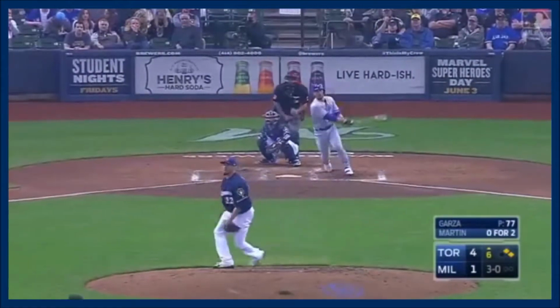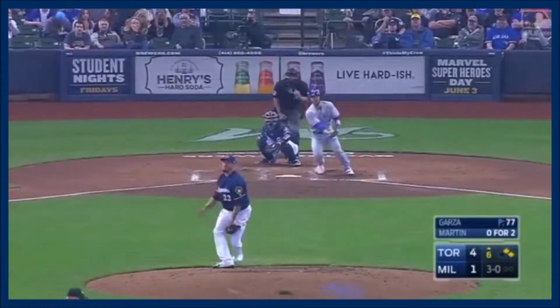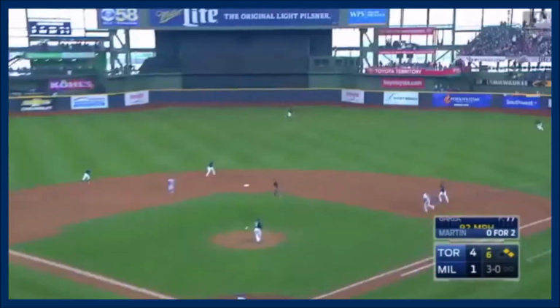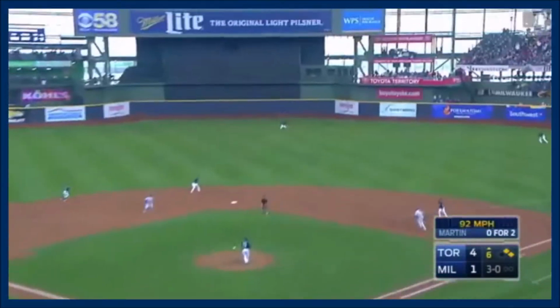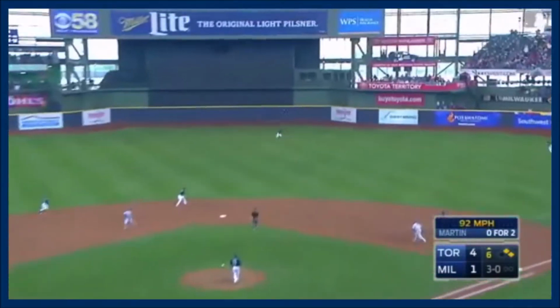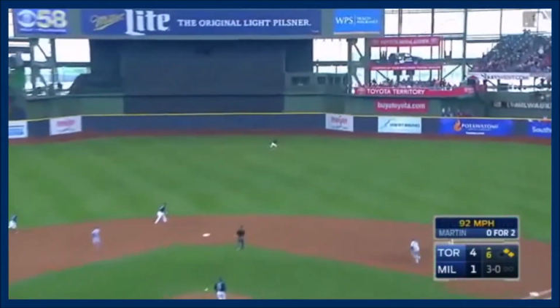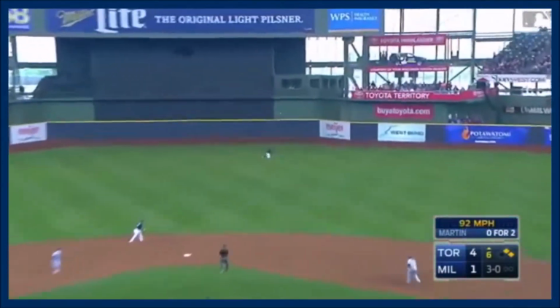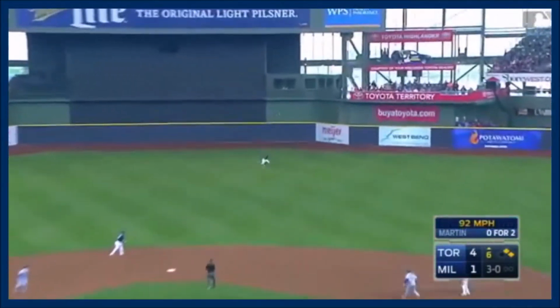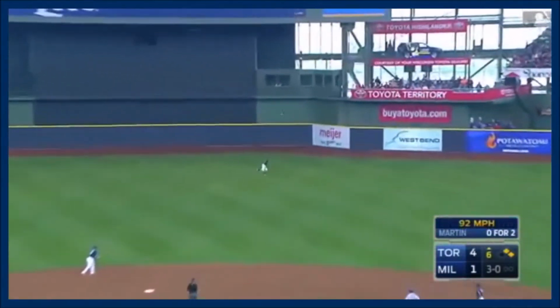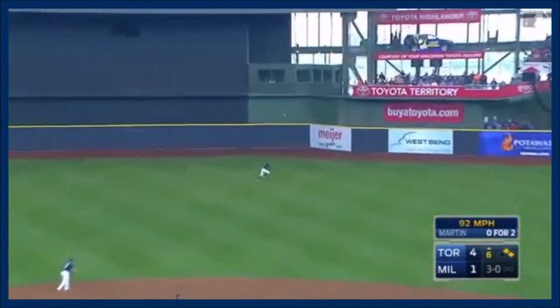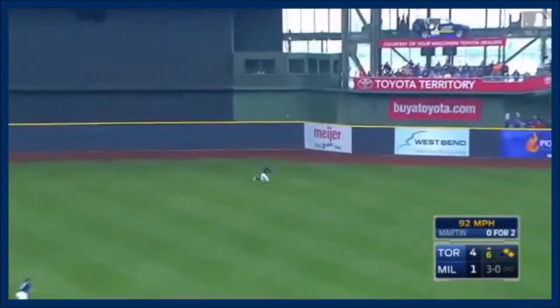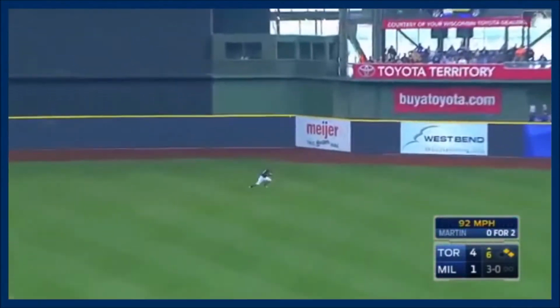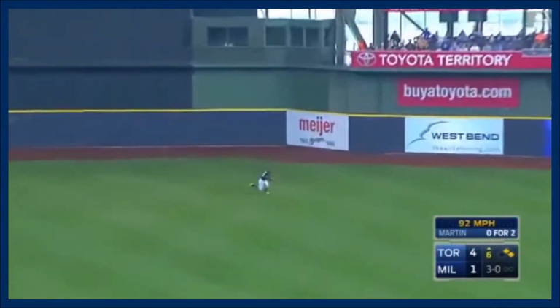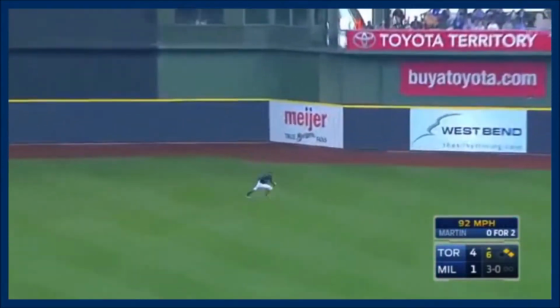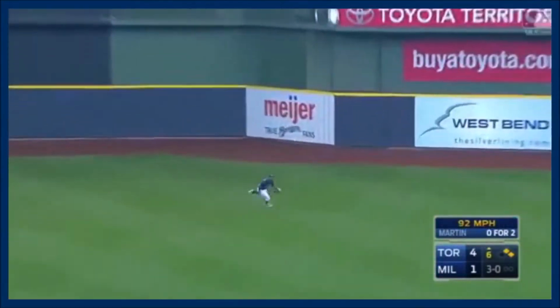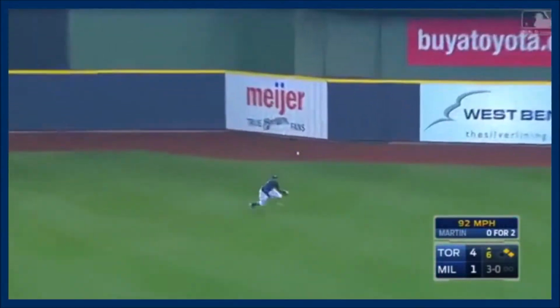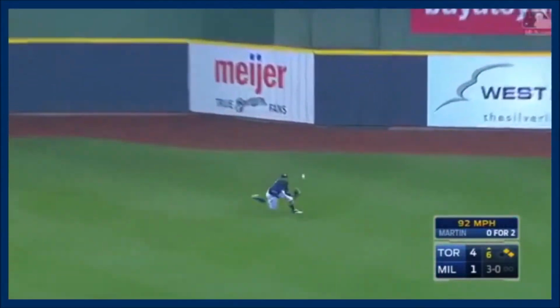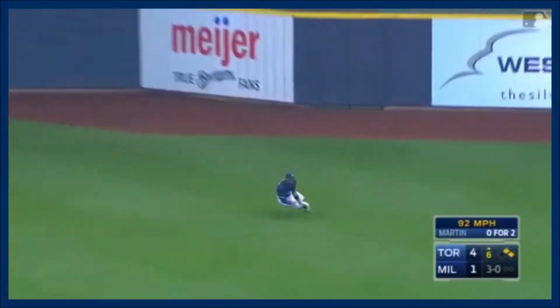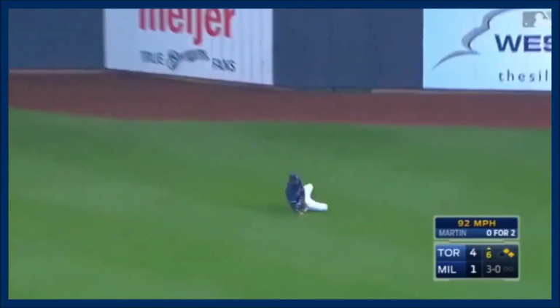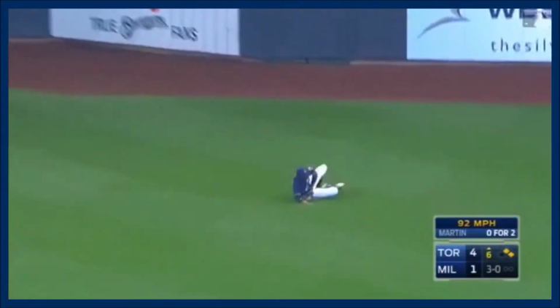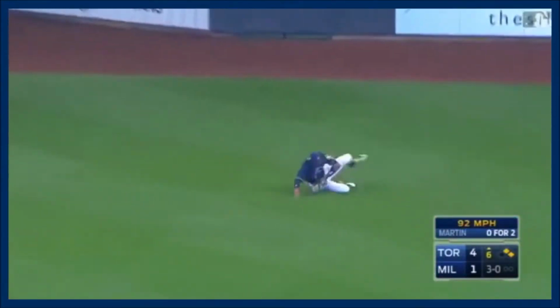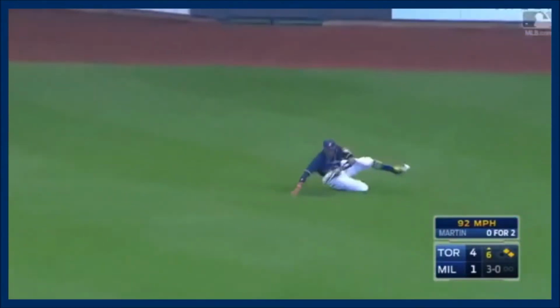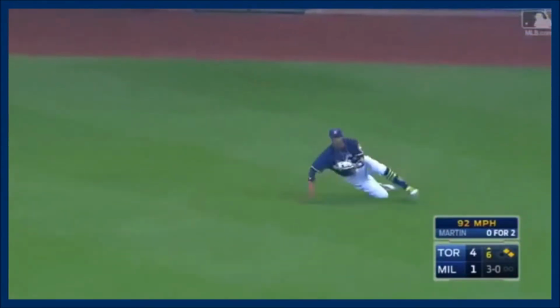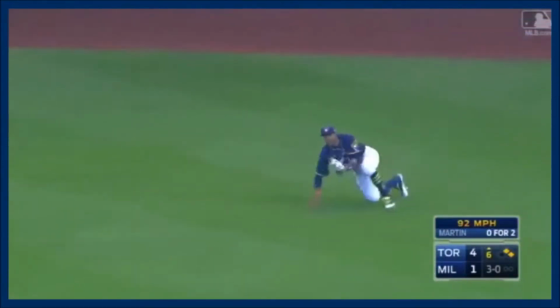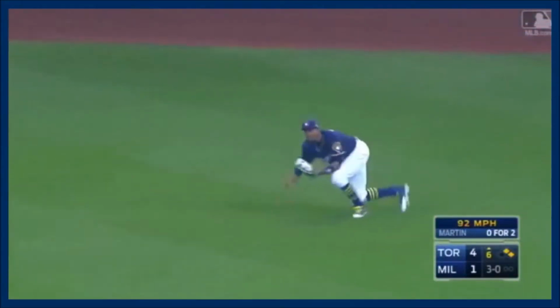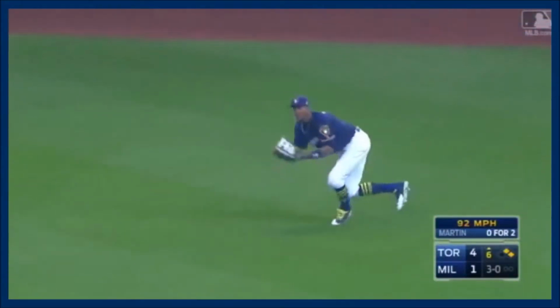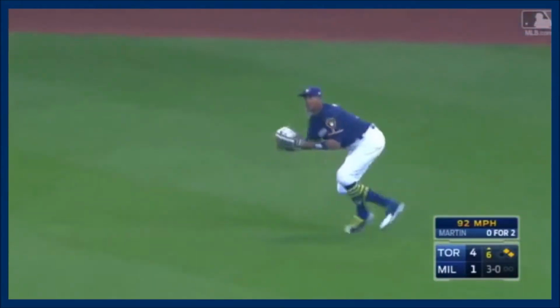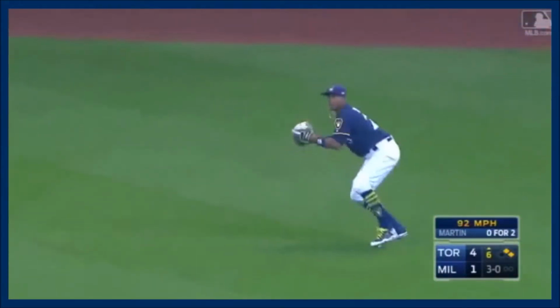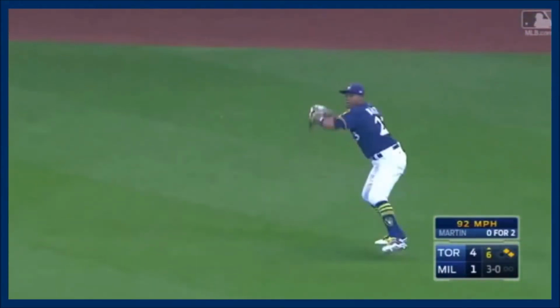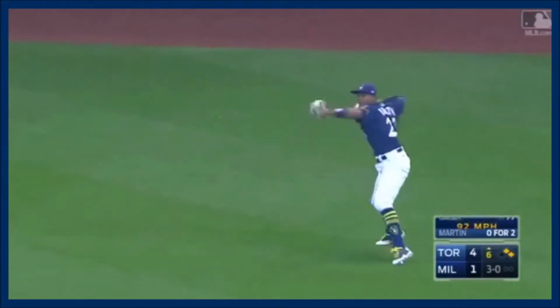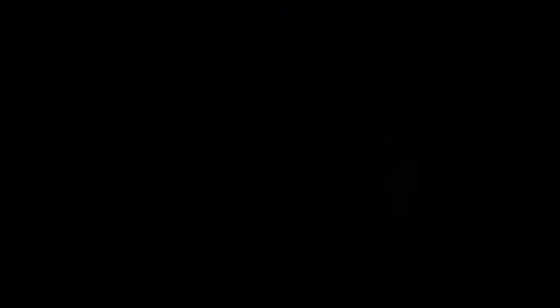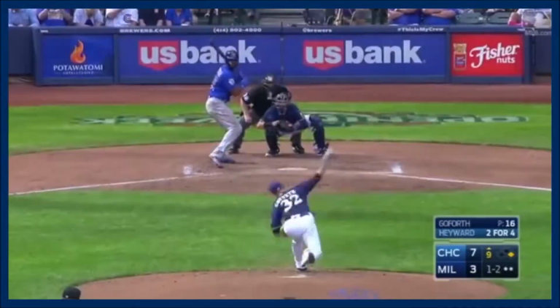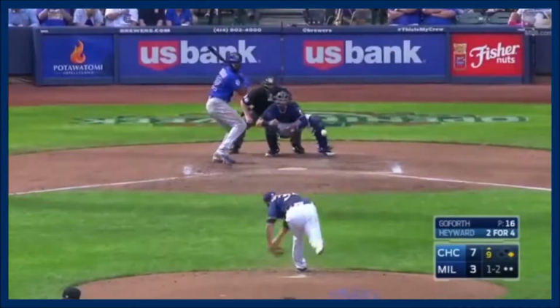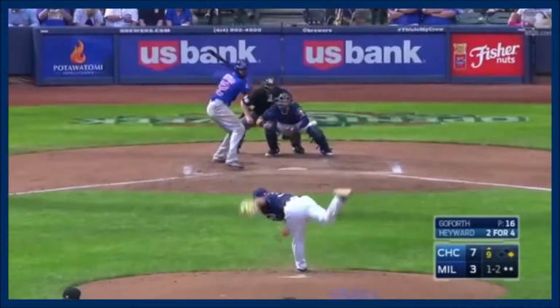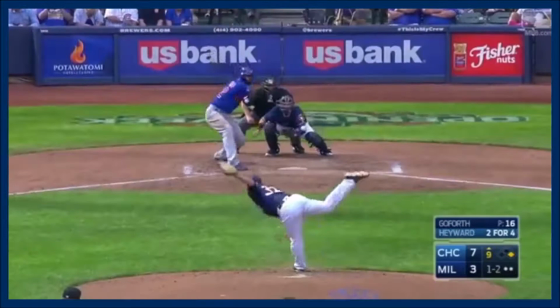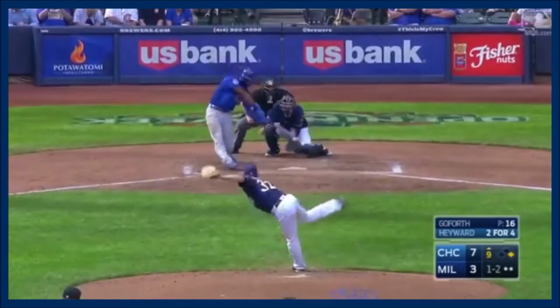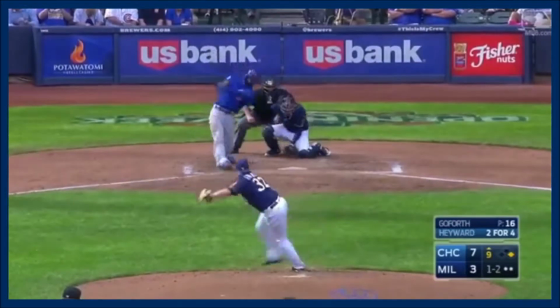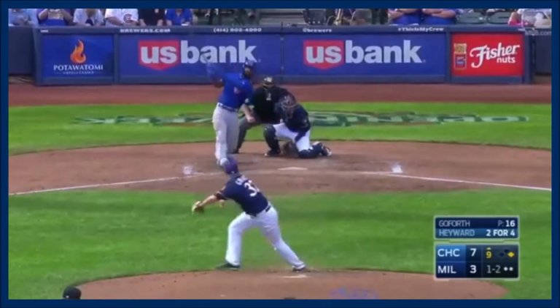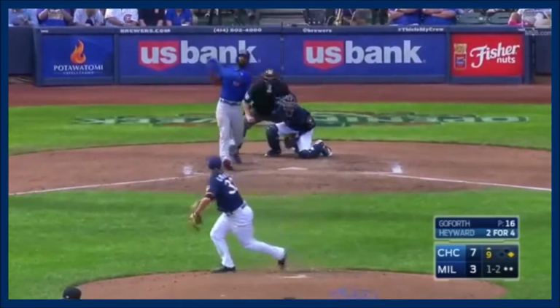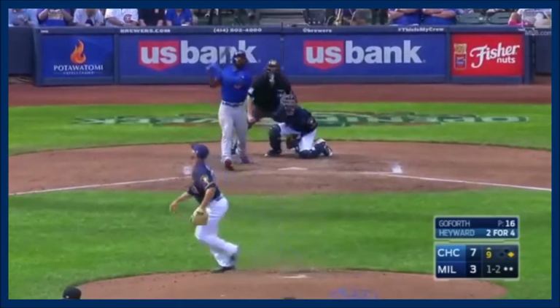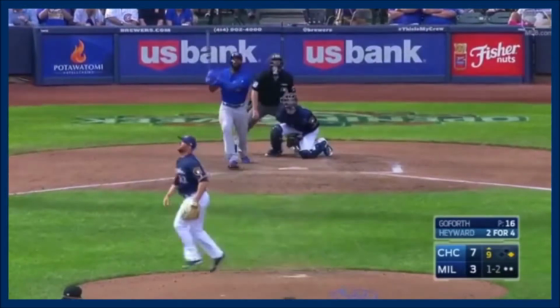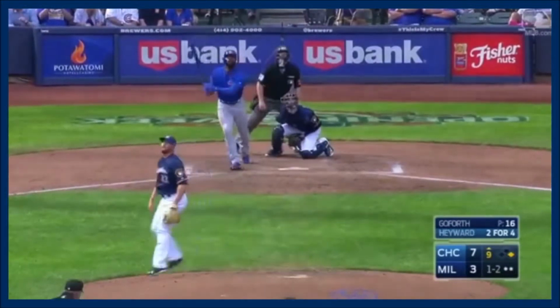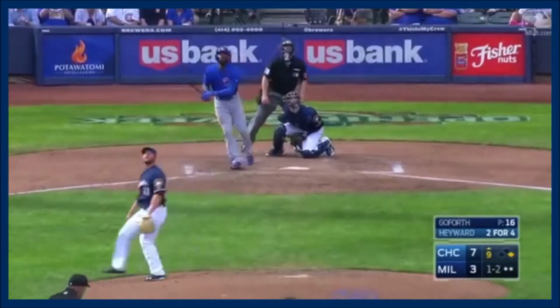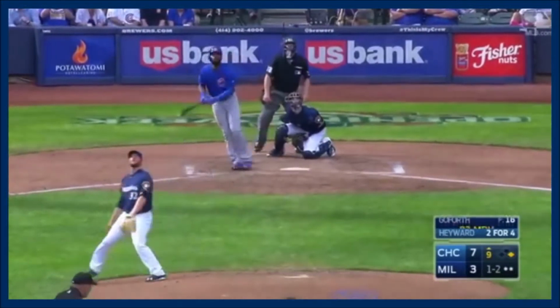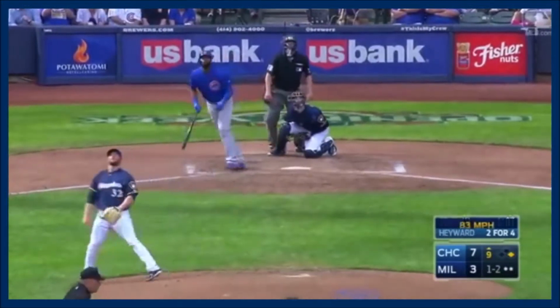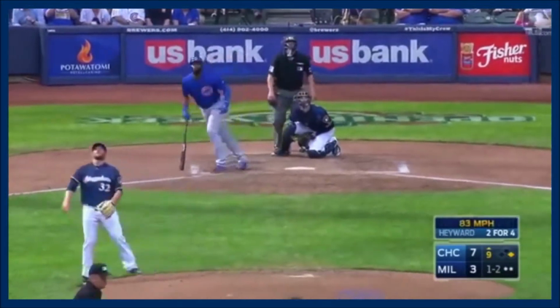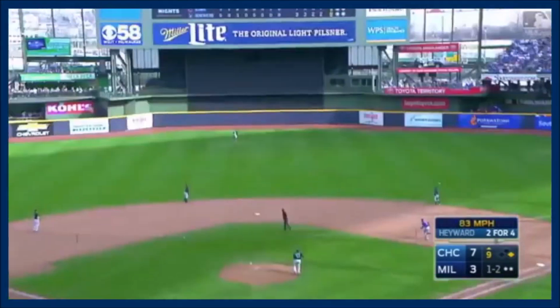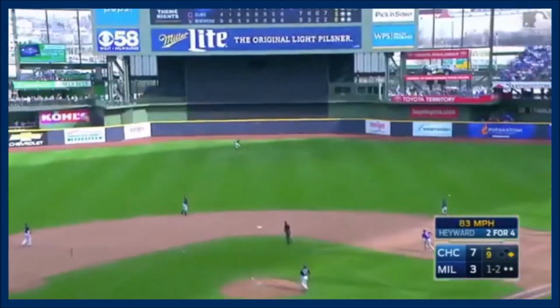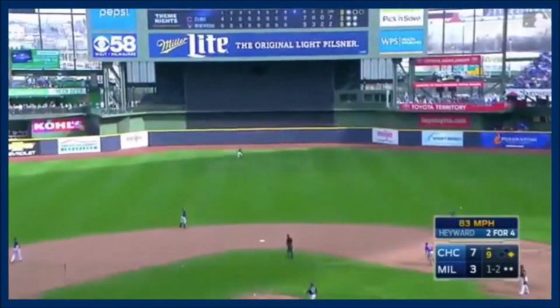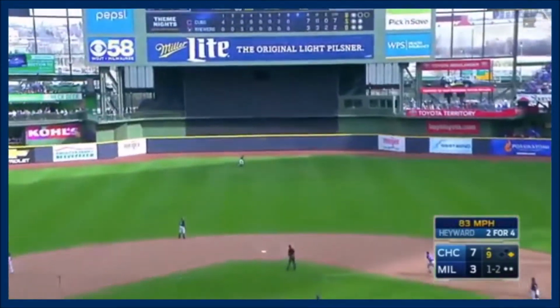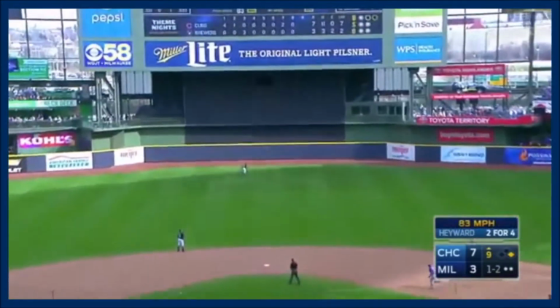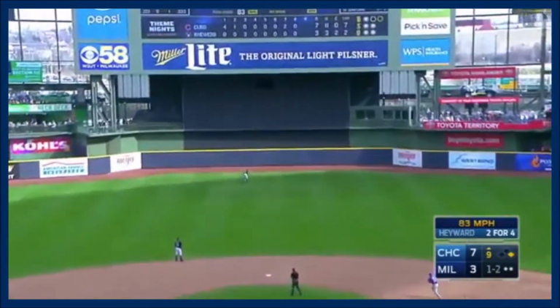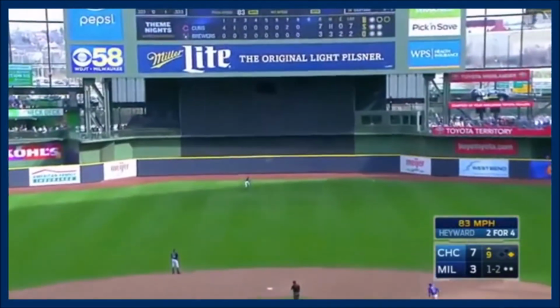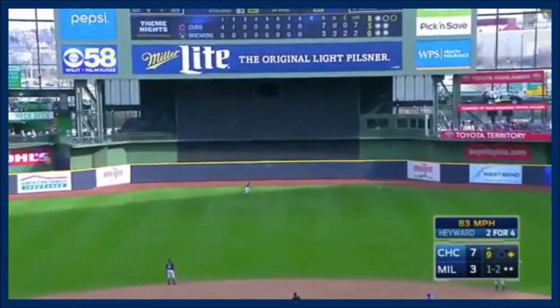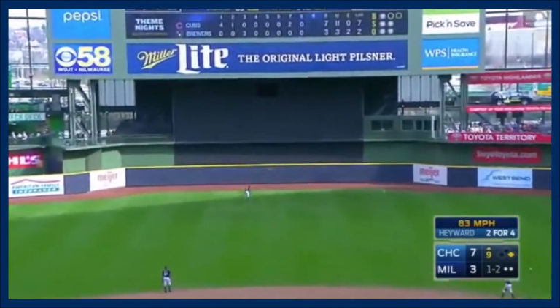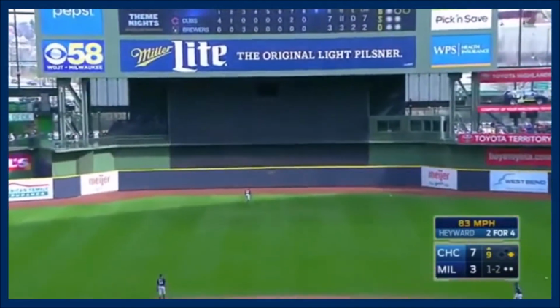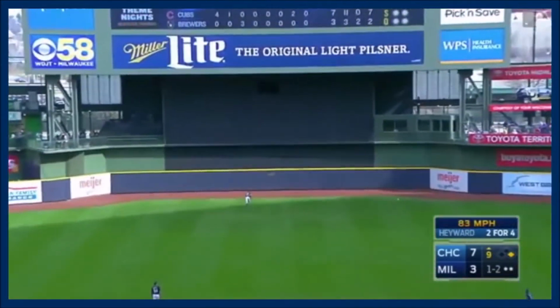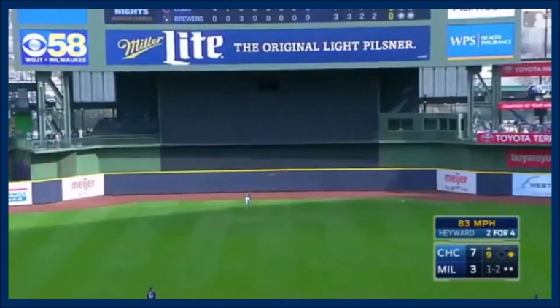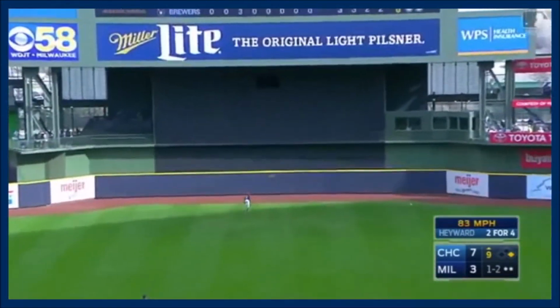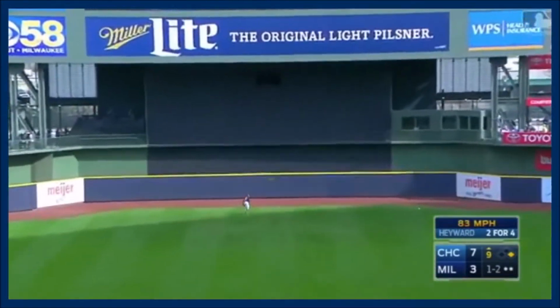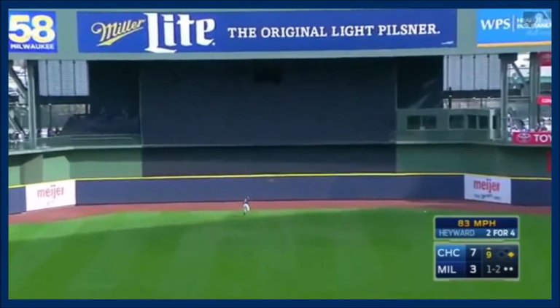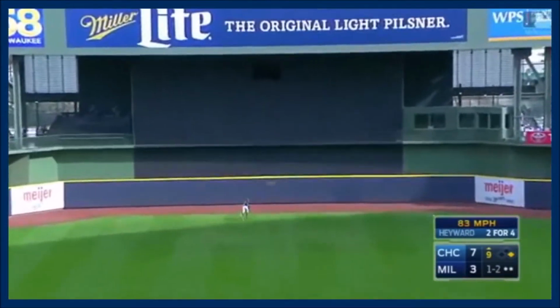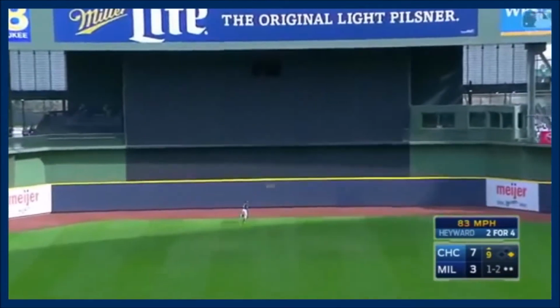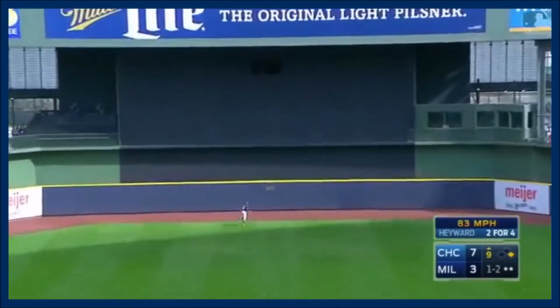There's a liner in the right center field. Broxton closes. Hayward into center field. Ball's hit well.